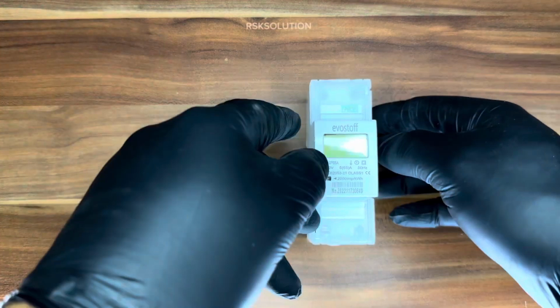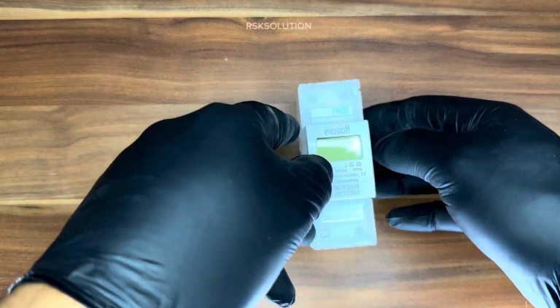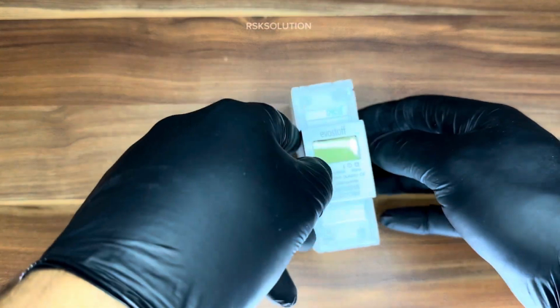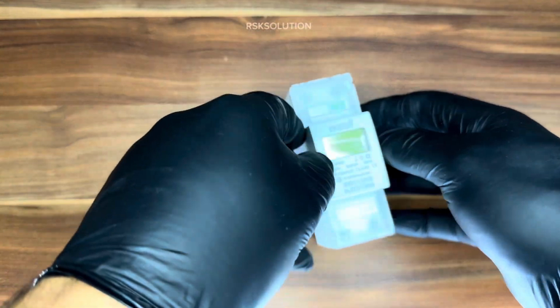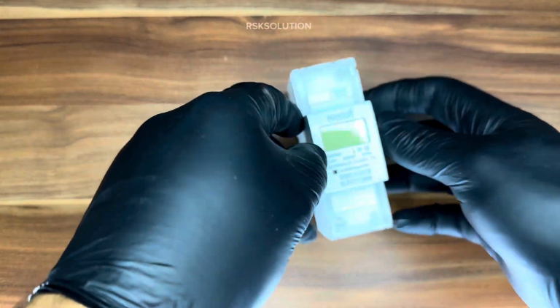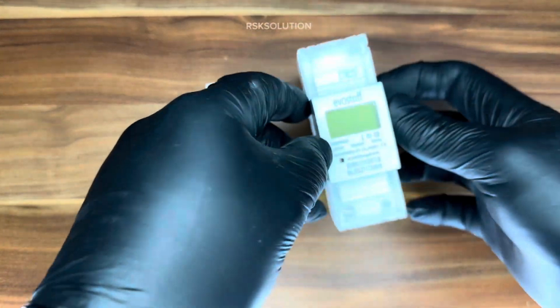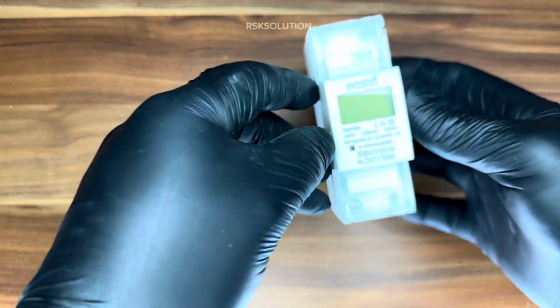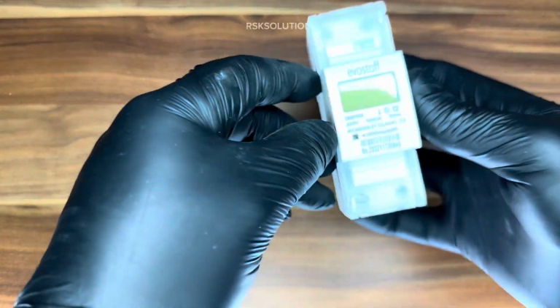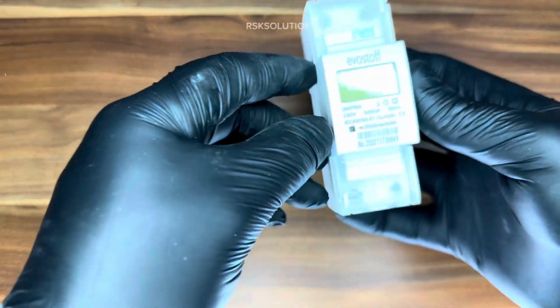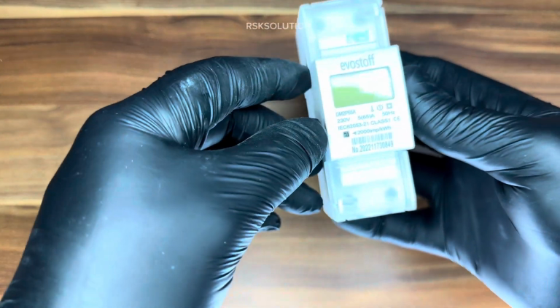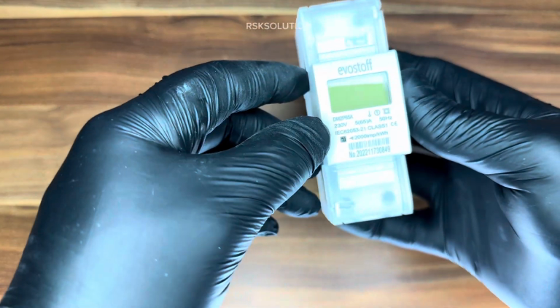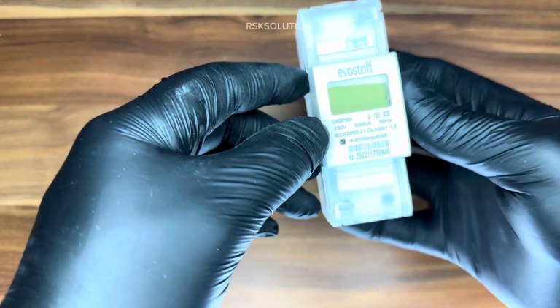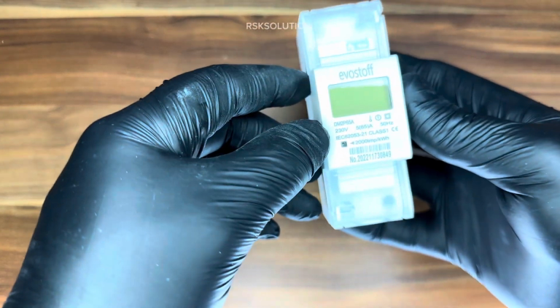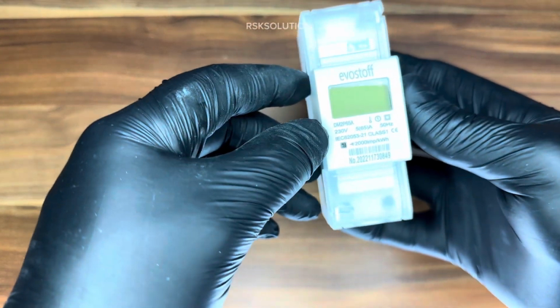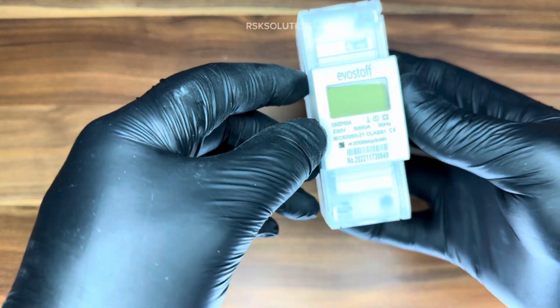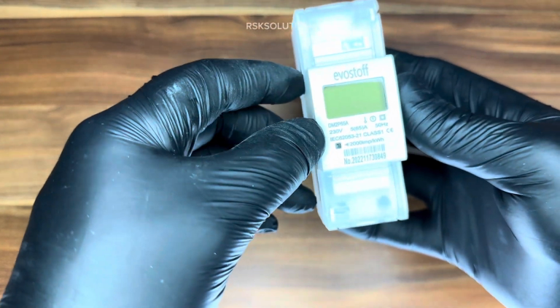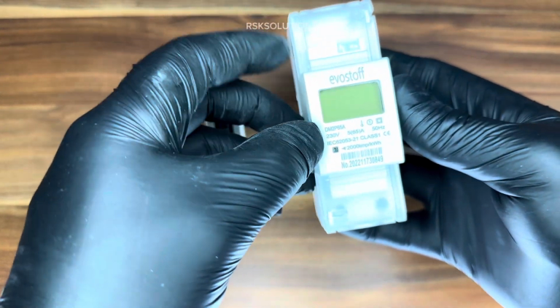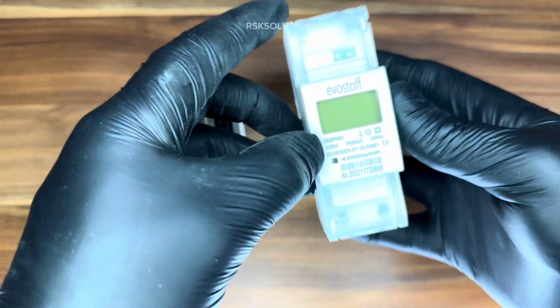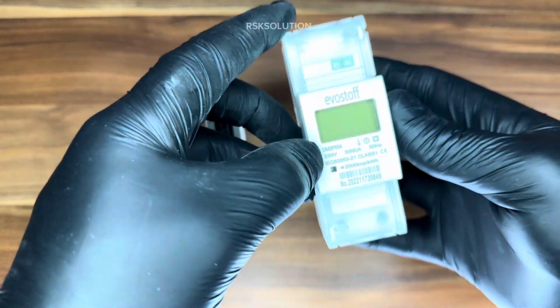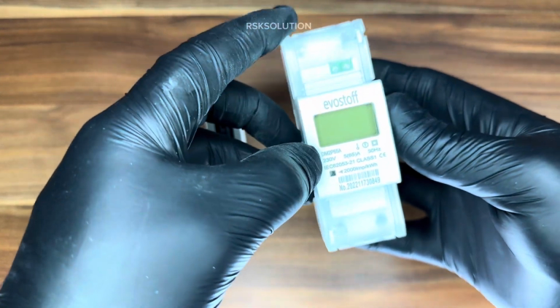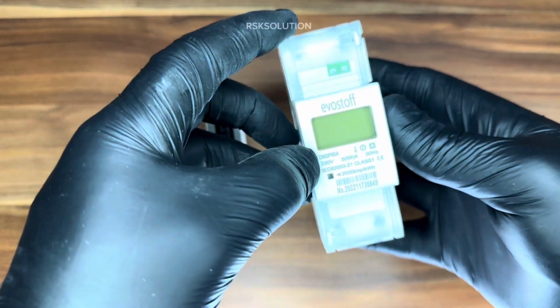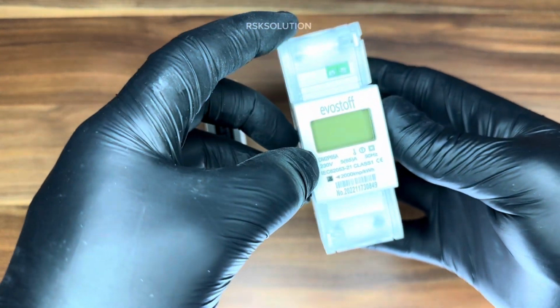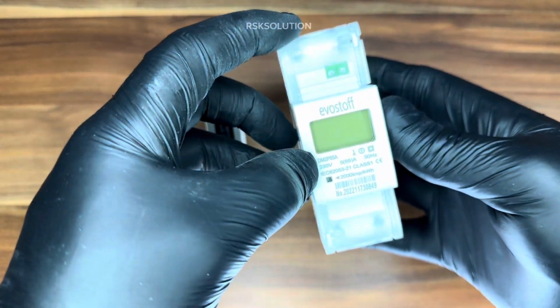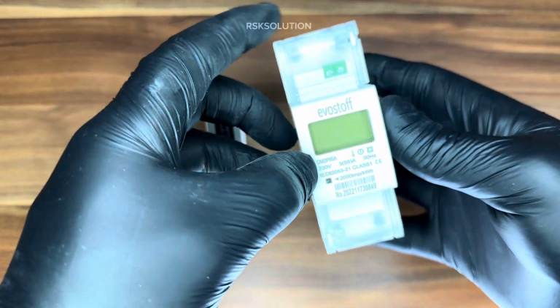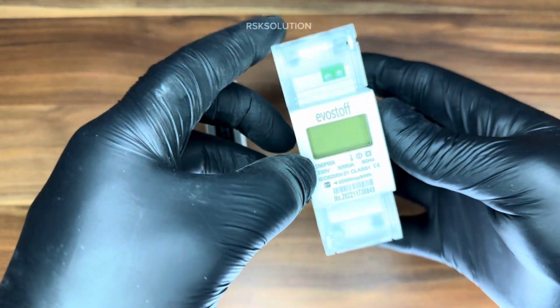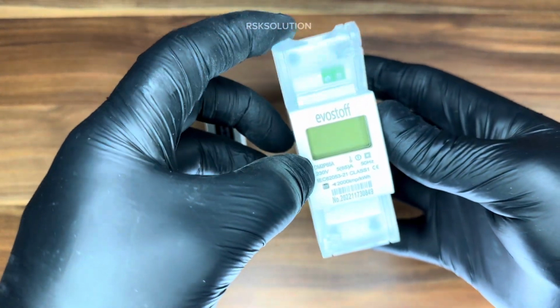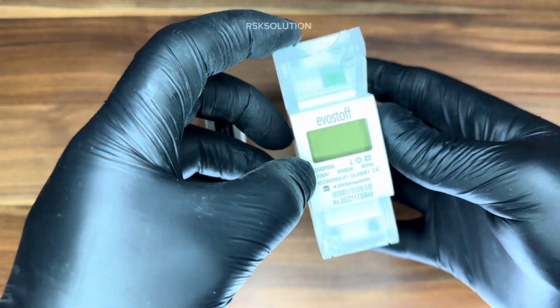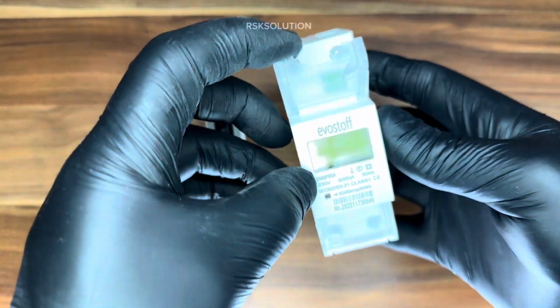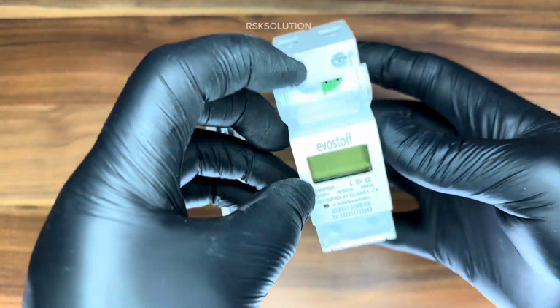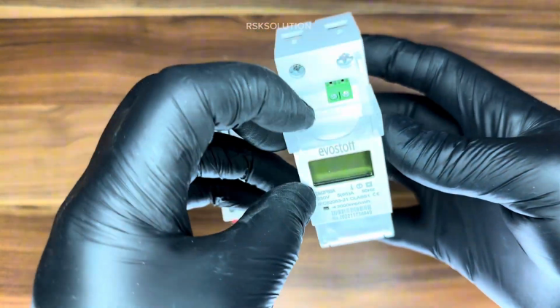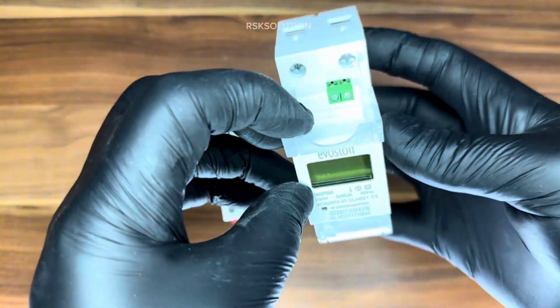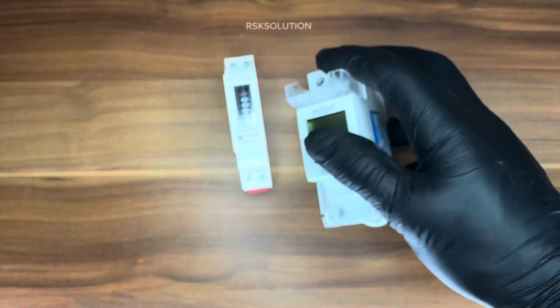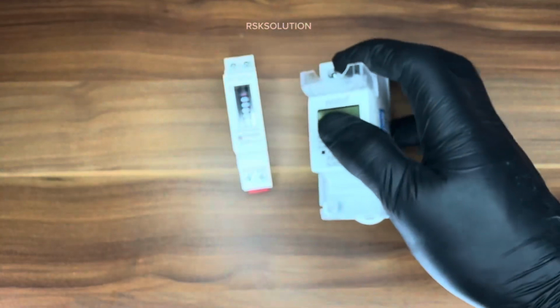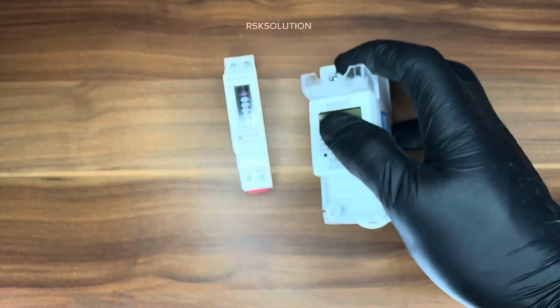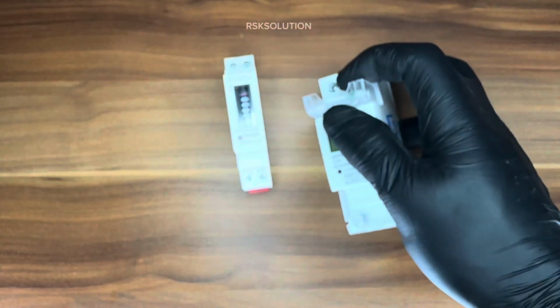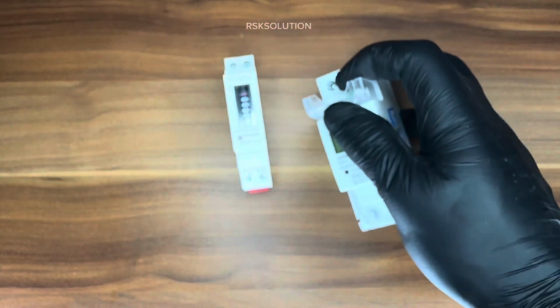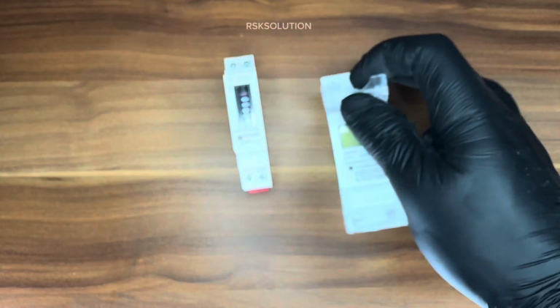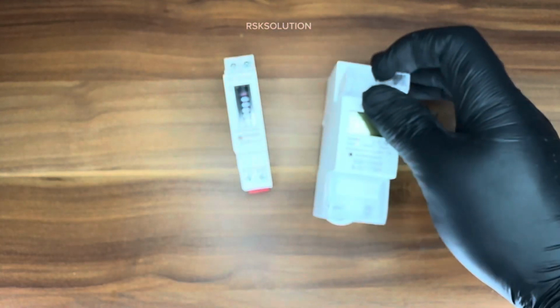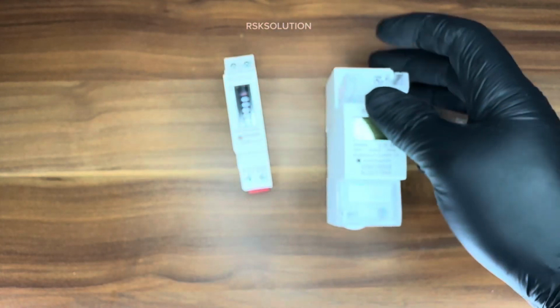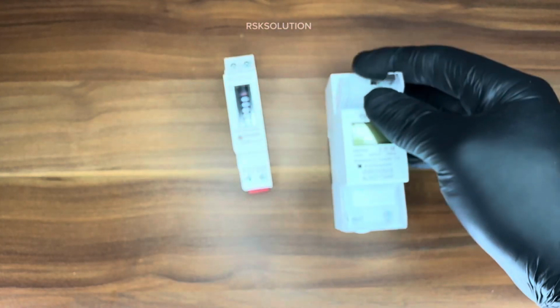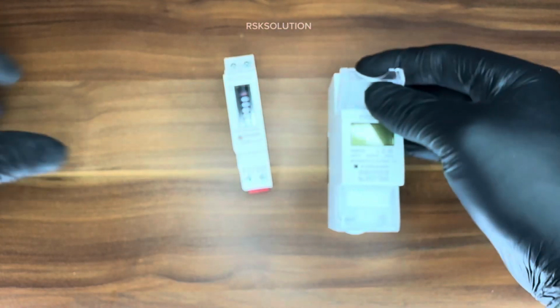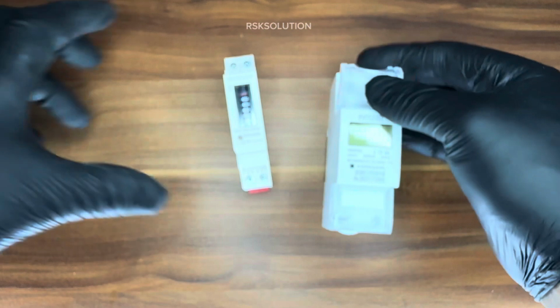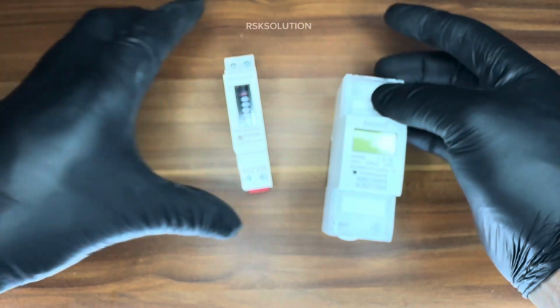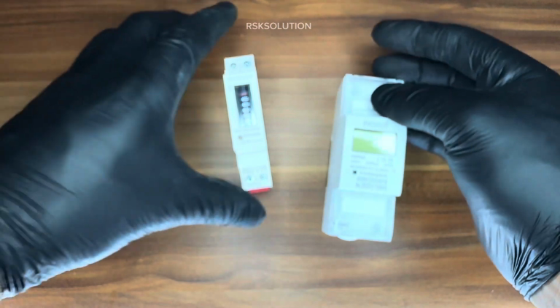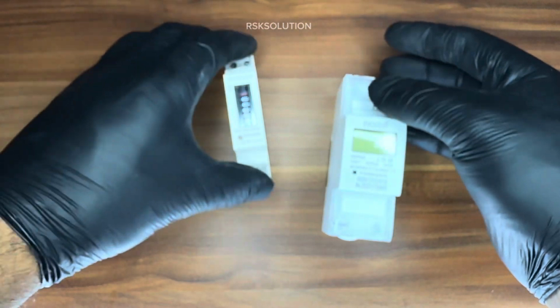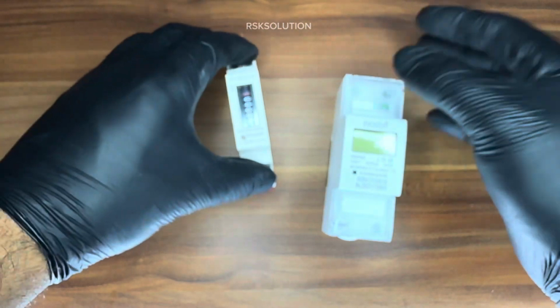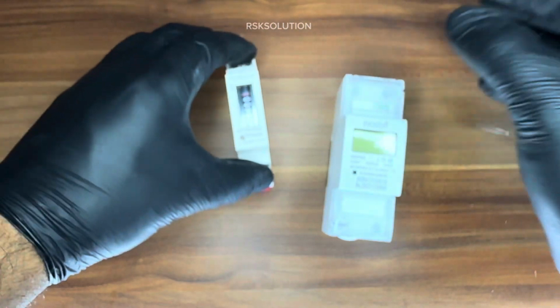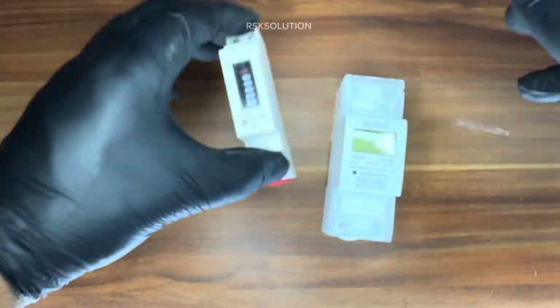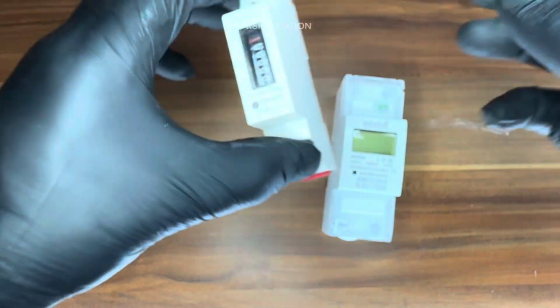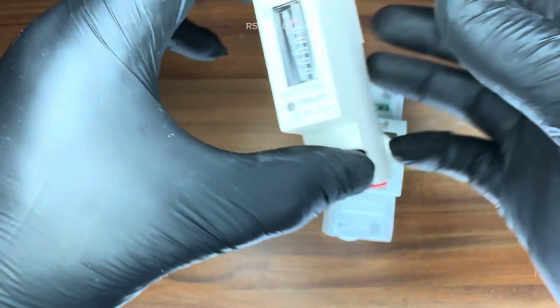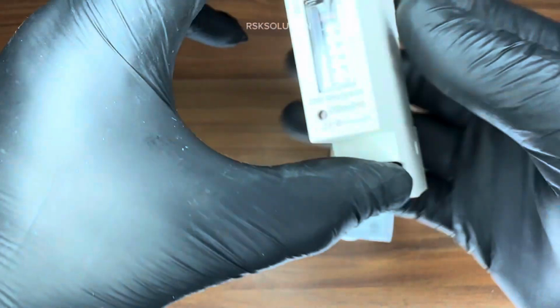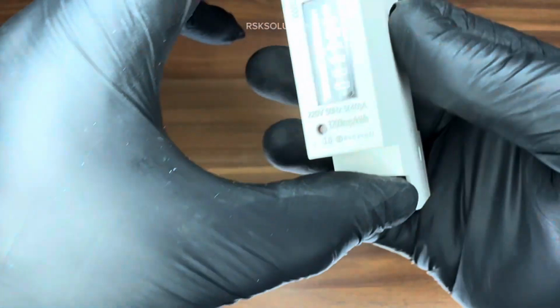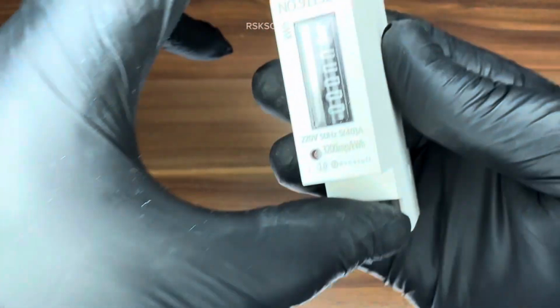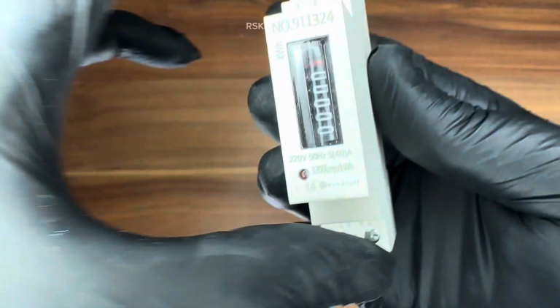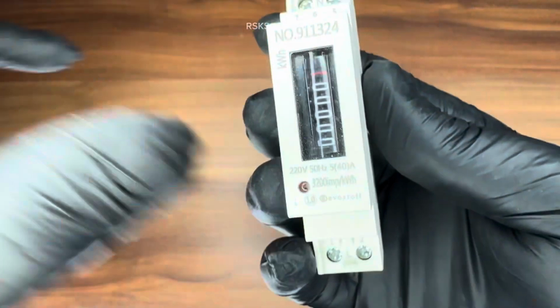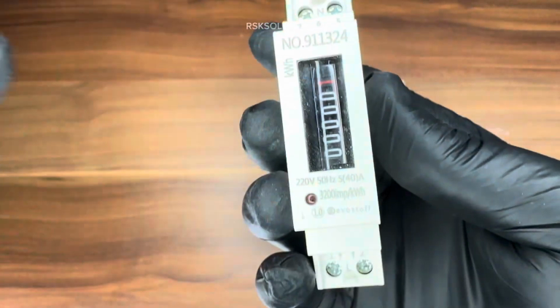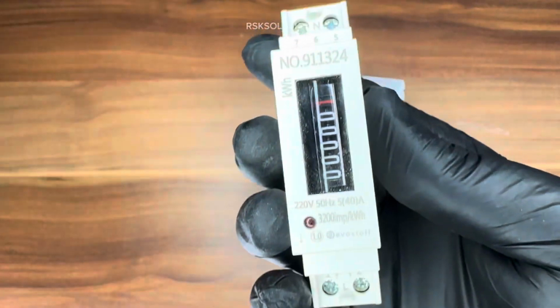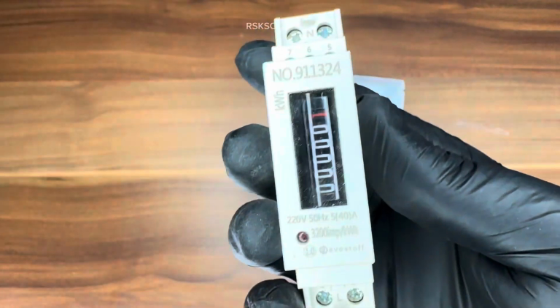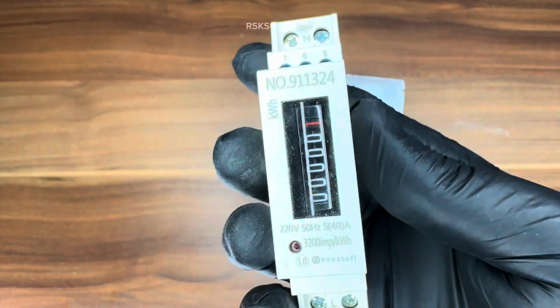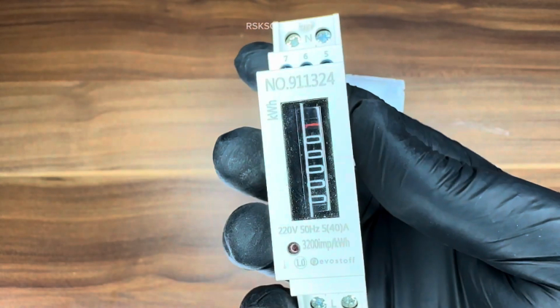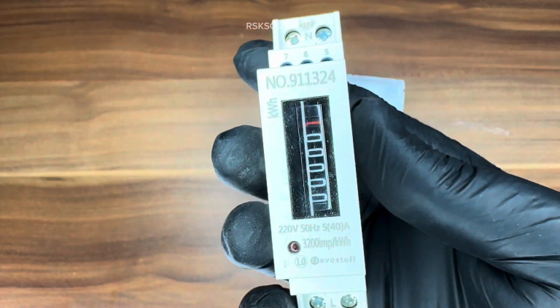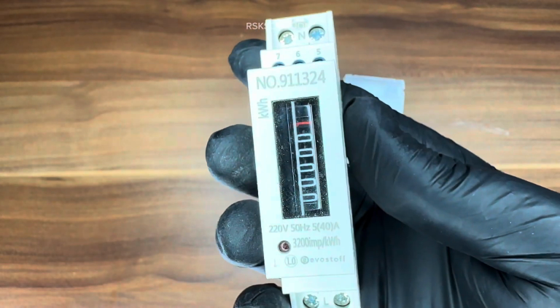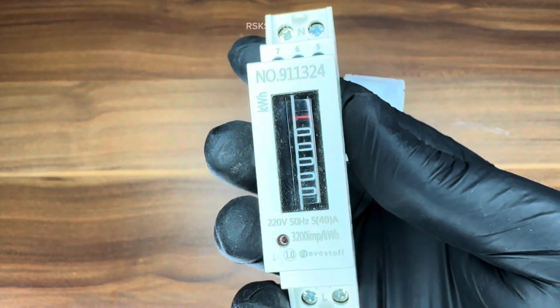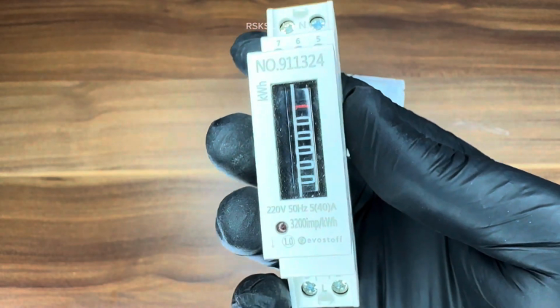Hello everyone. Today we are going to discuss about the submeter. As you can see I have one digital submeter and also I have one analog submeter.